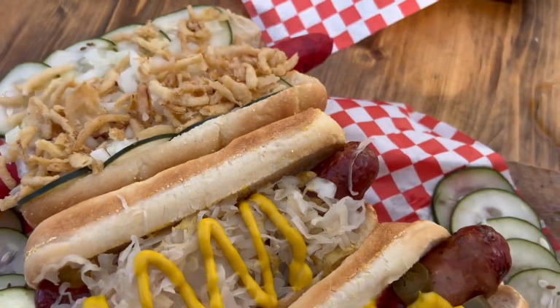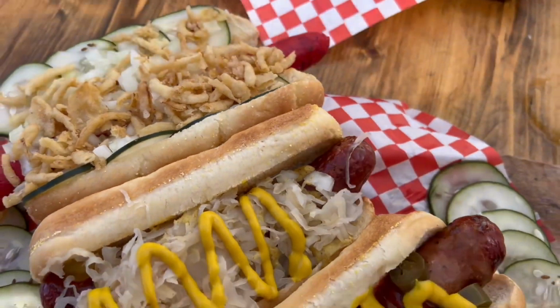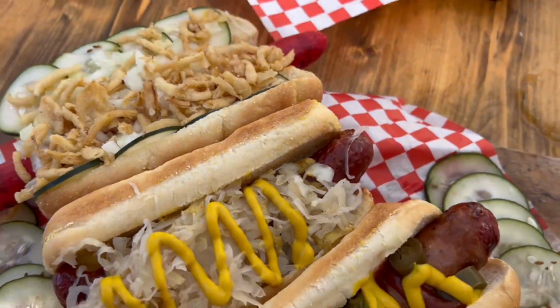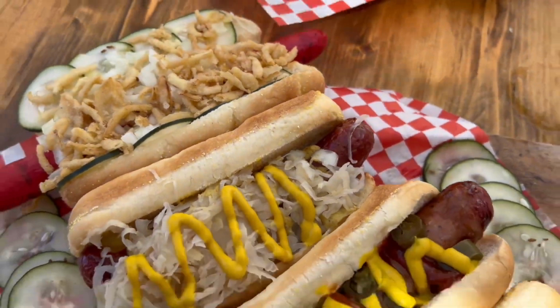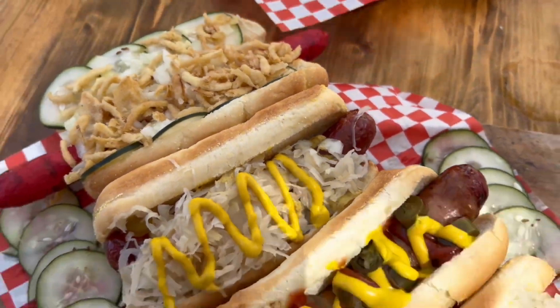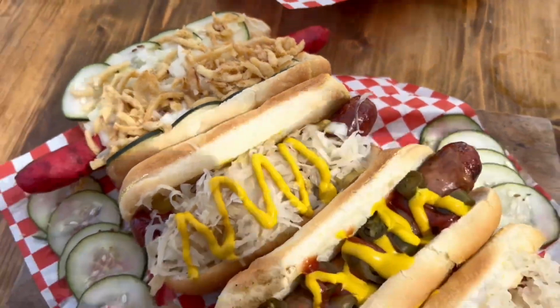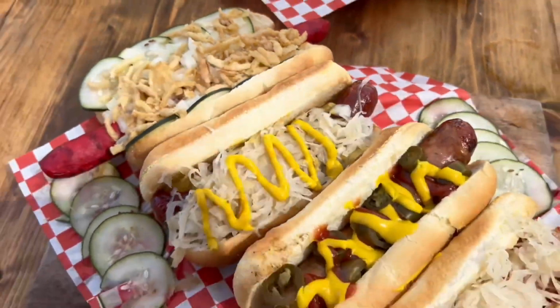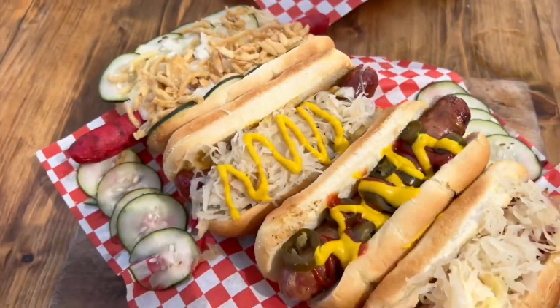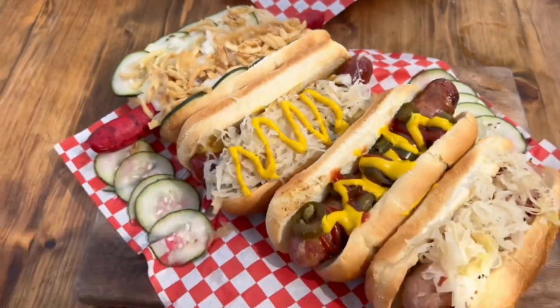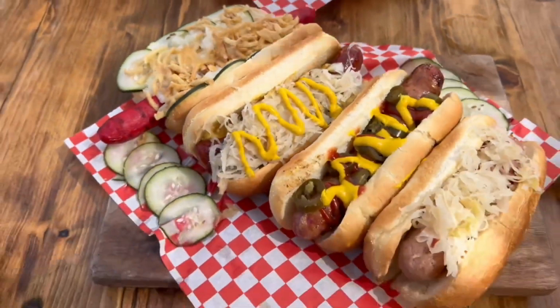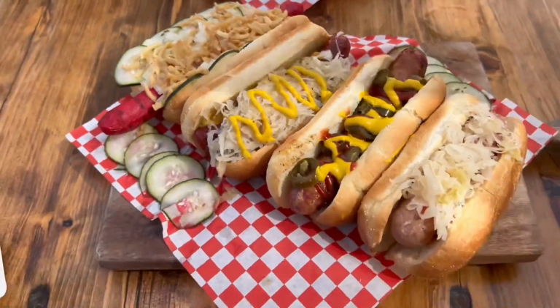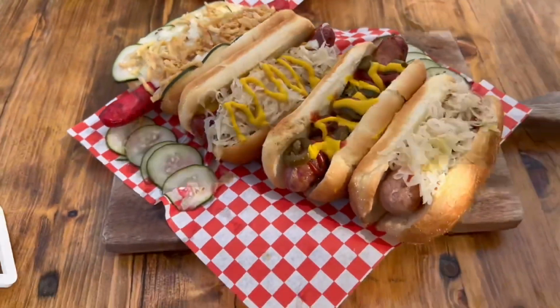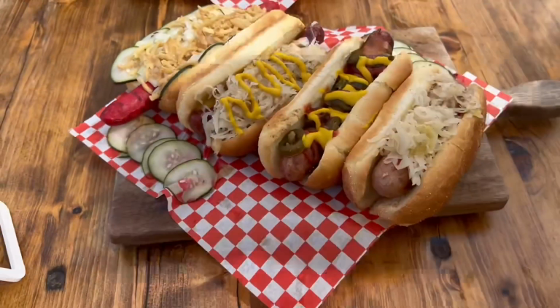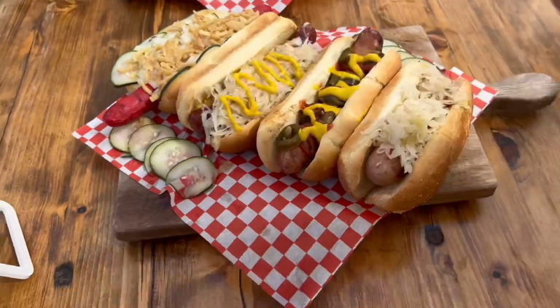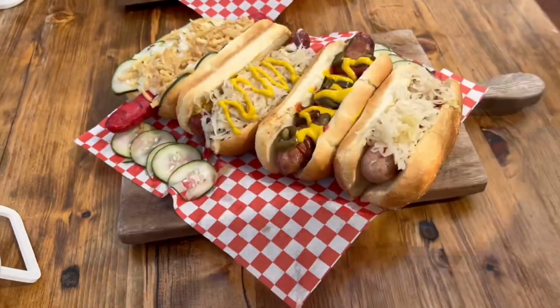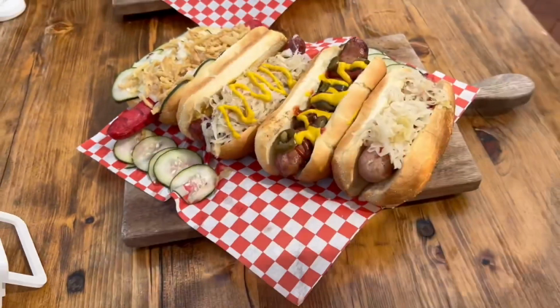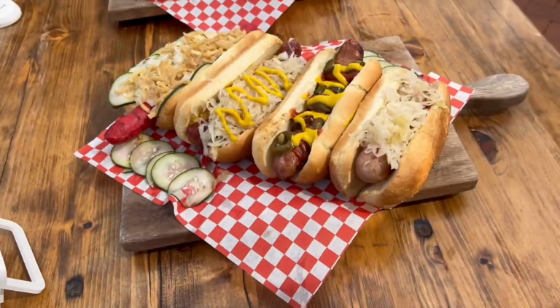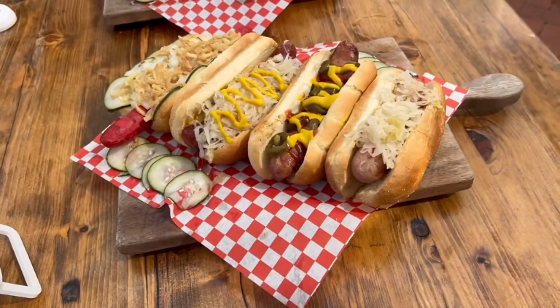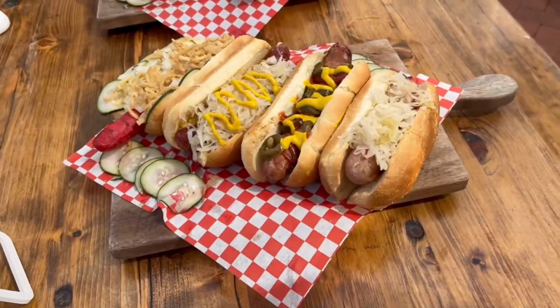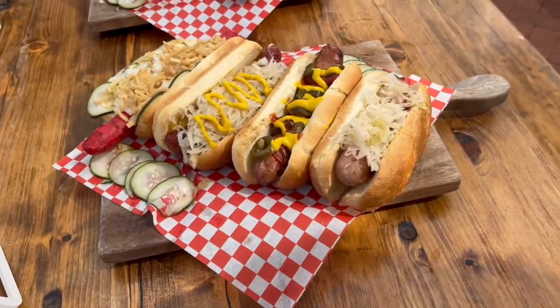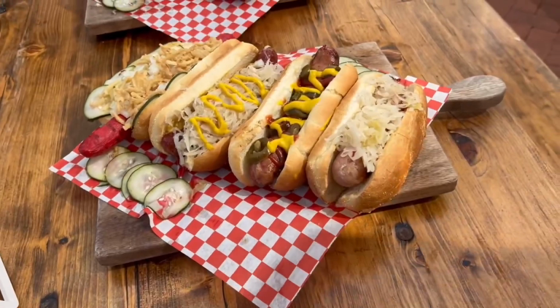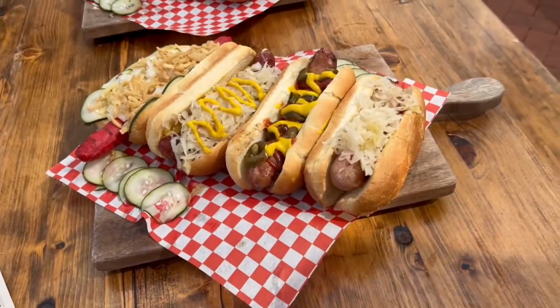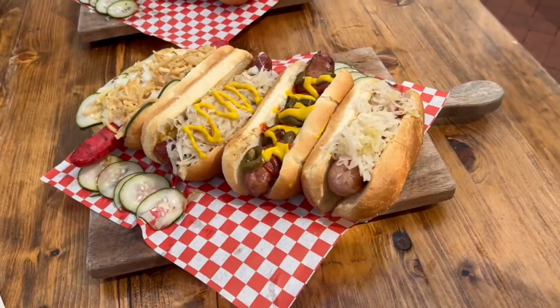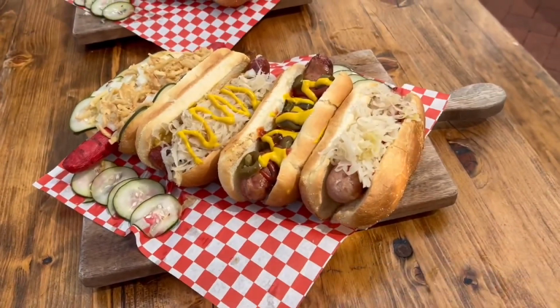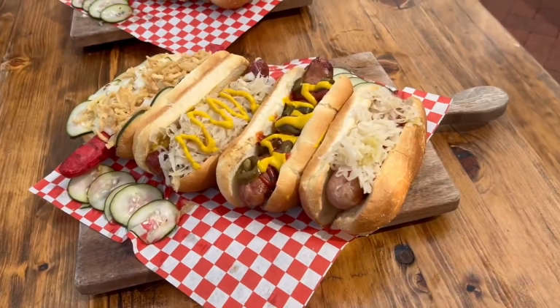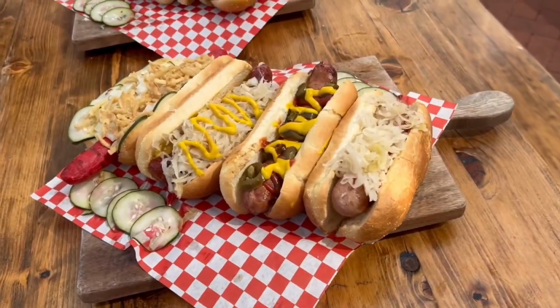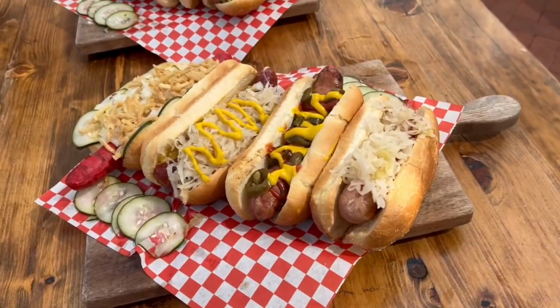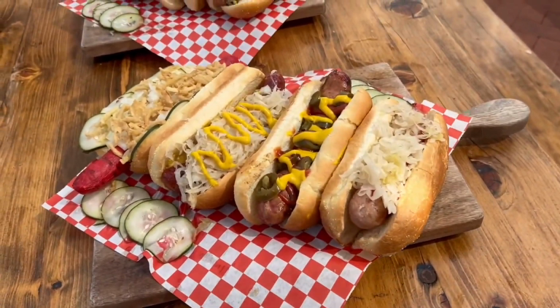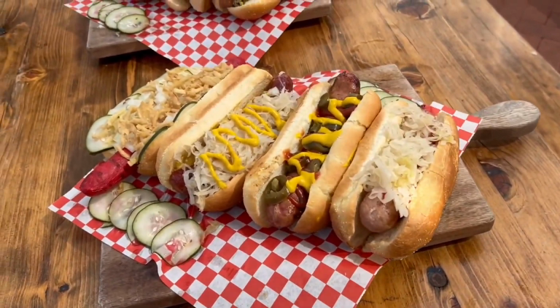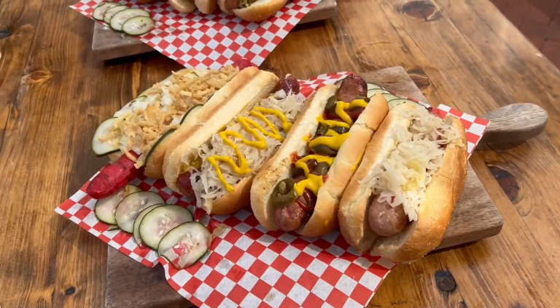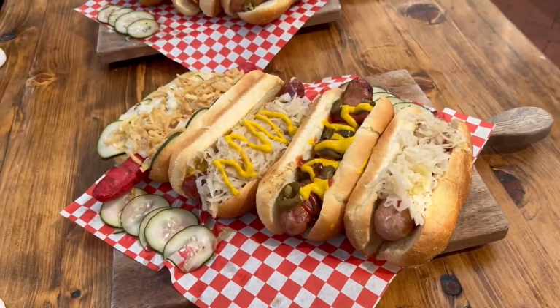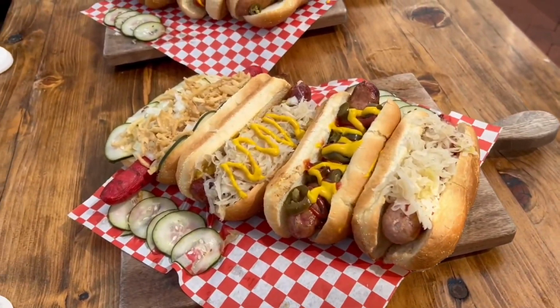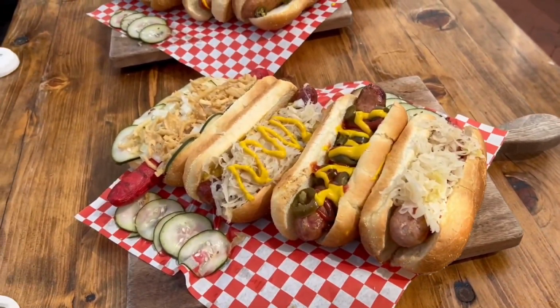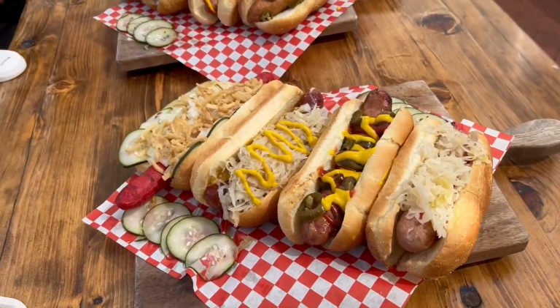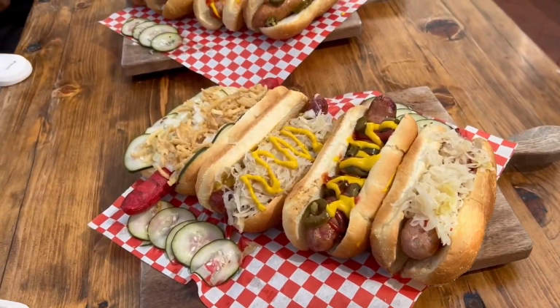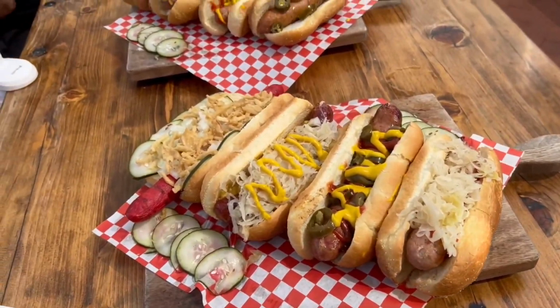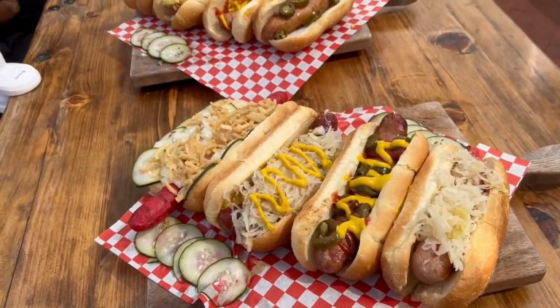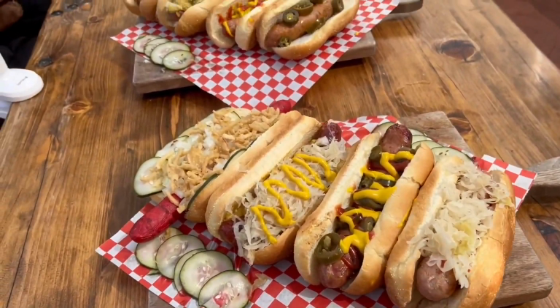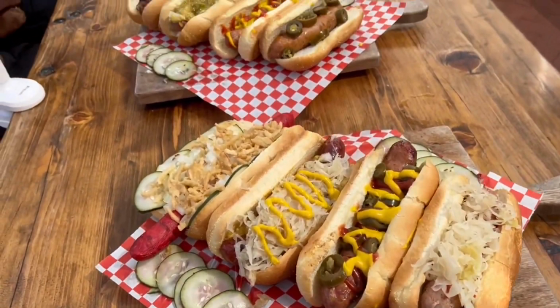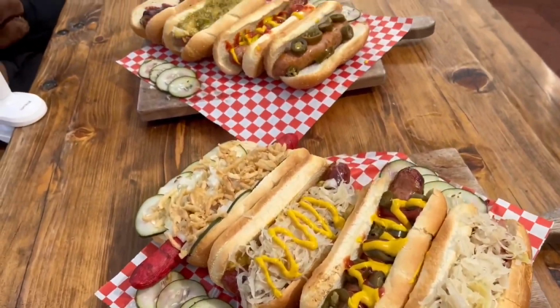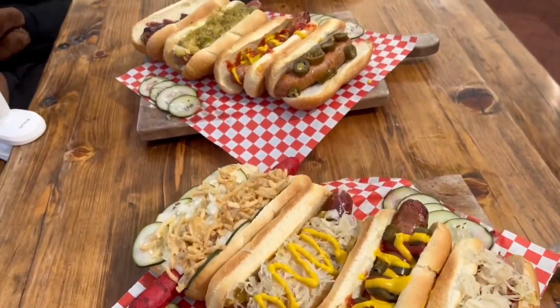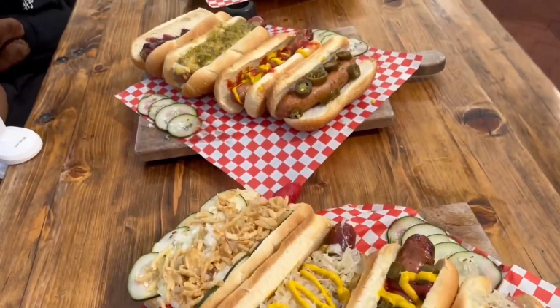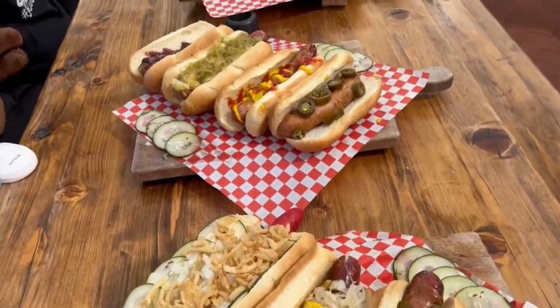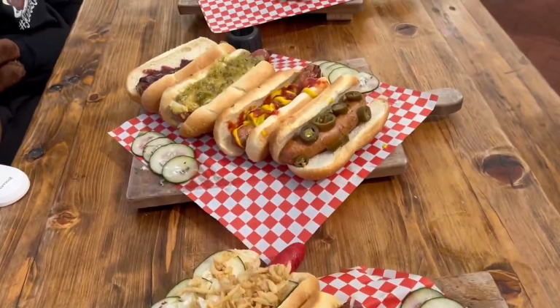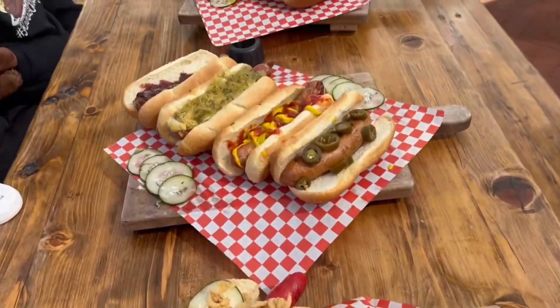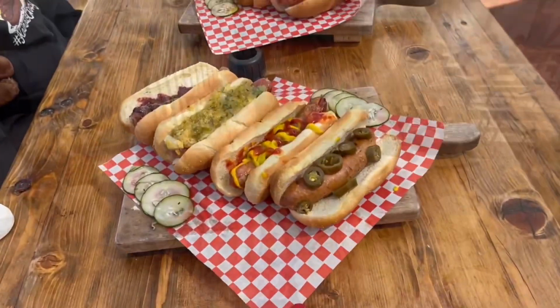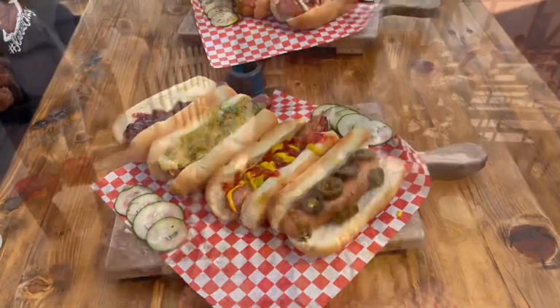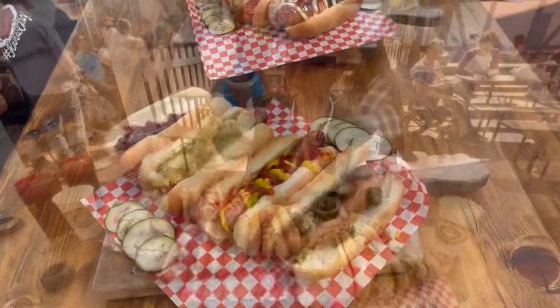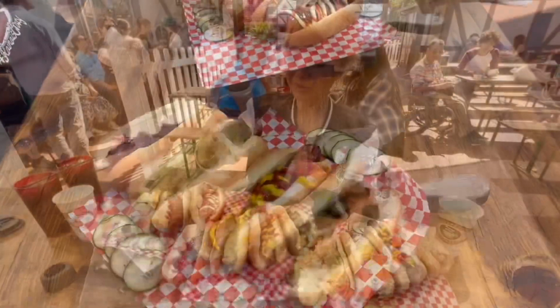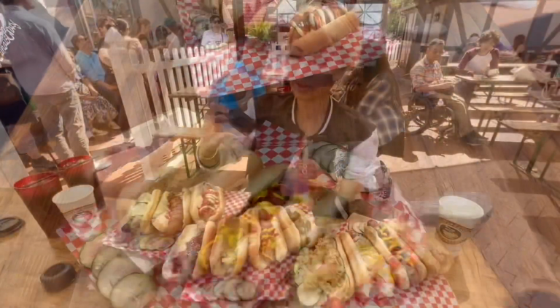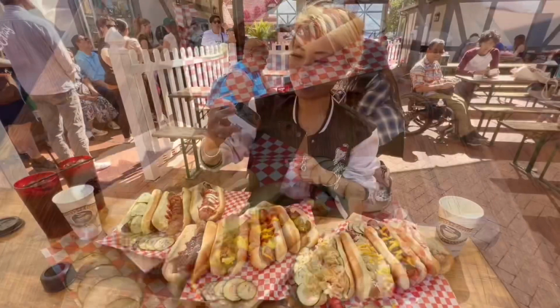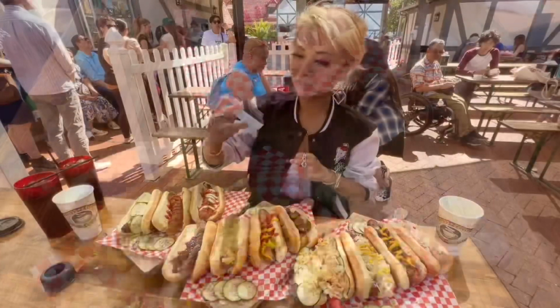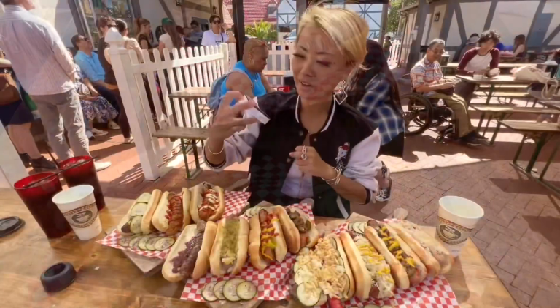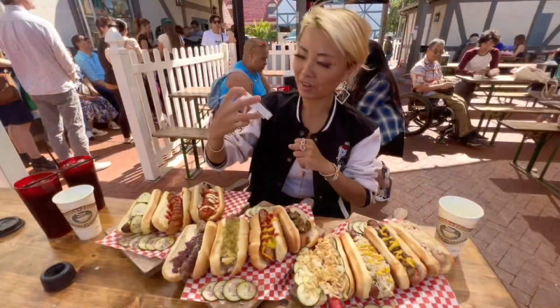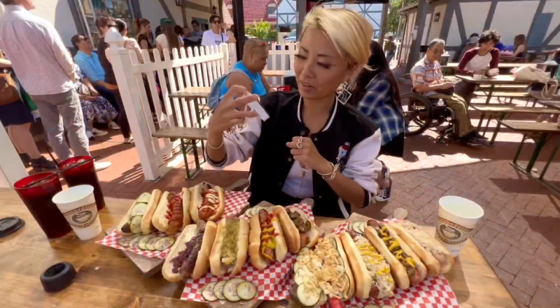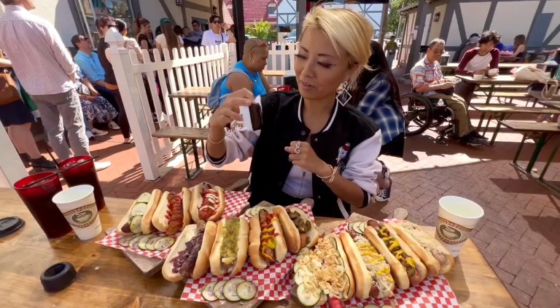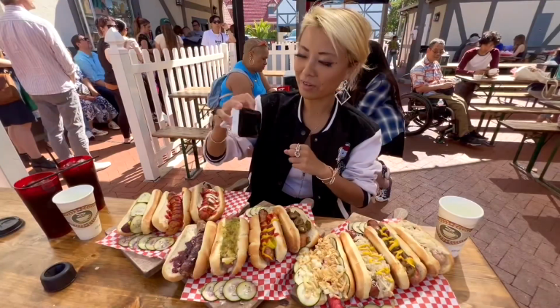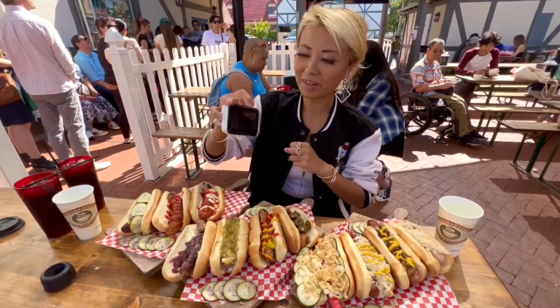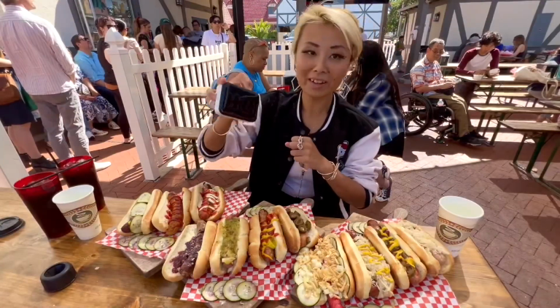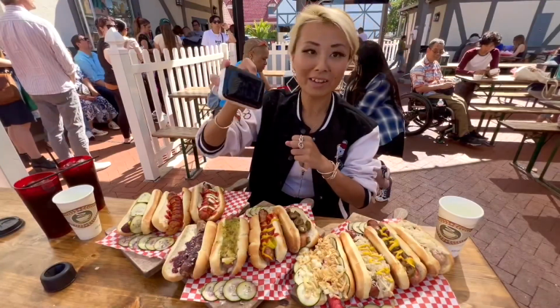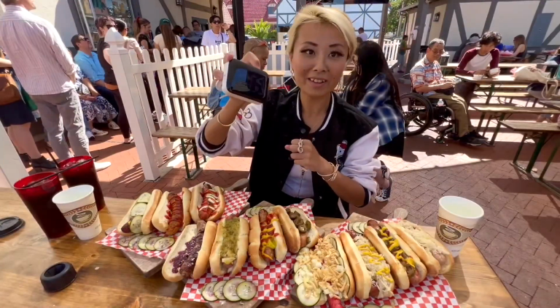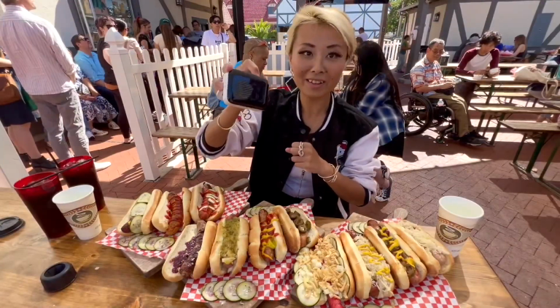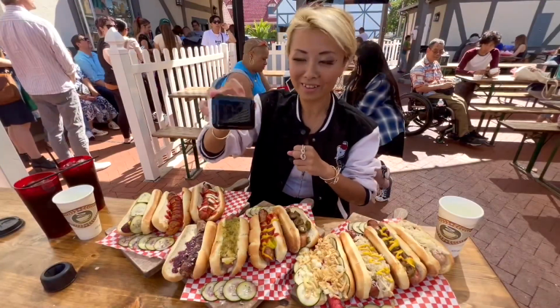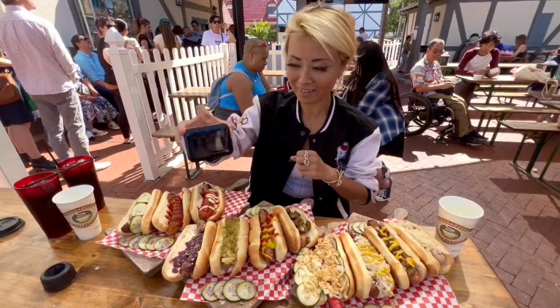Okay, thank you so much. Thank you, thank you. That looks awesome. This is perfect. Thank you. Ready? Let's eat.